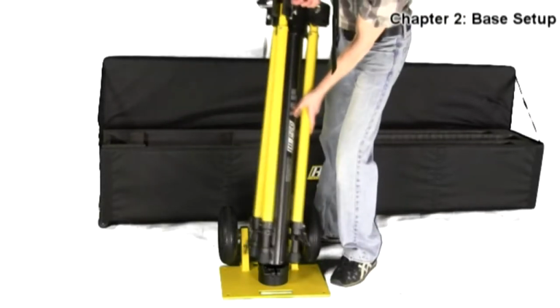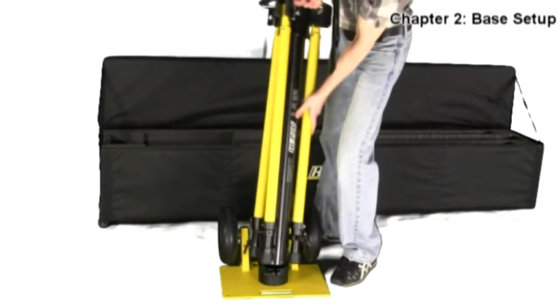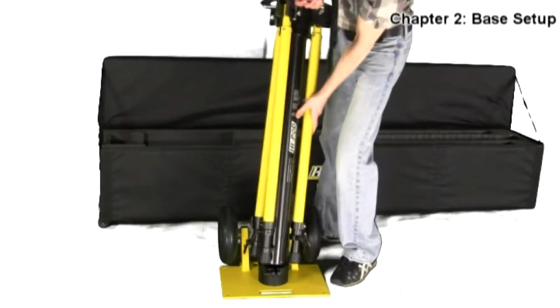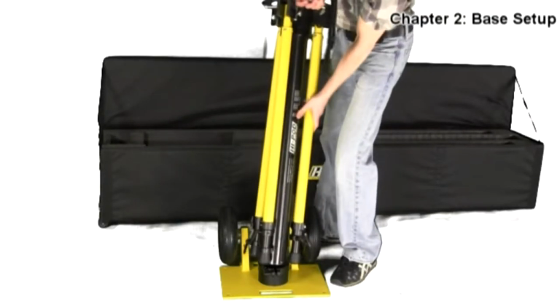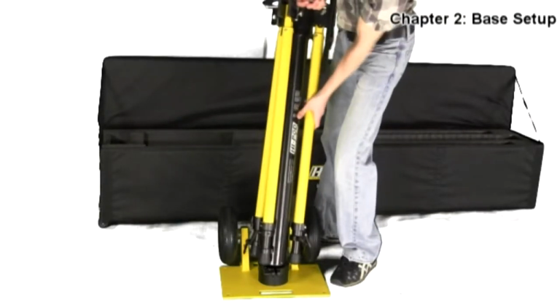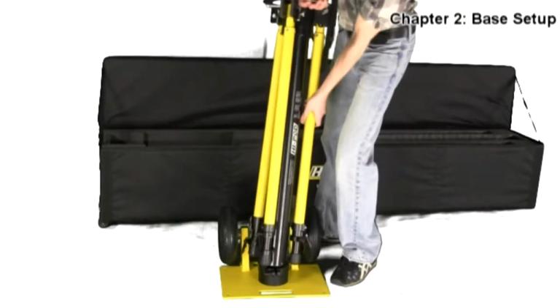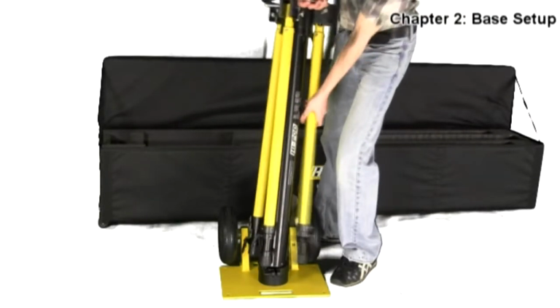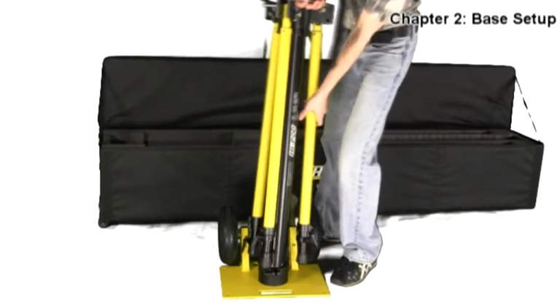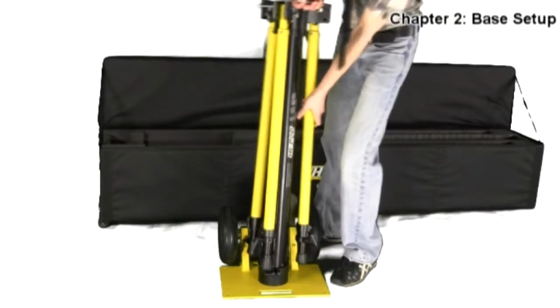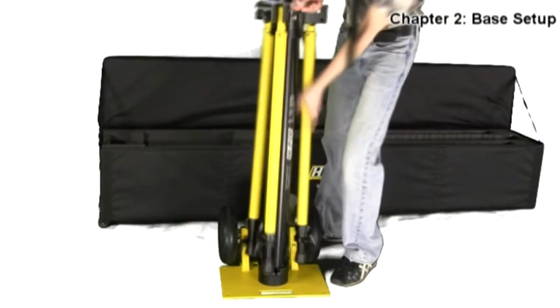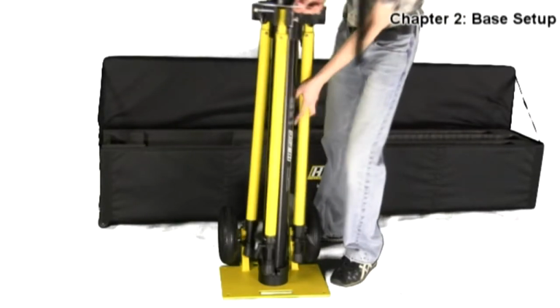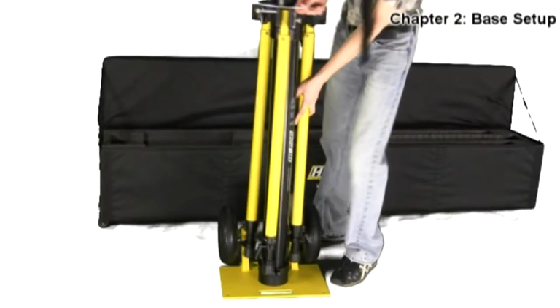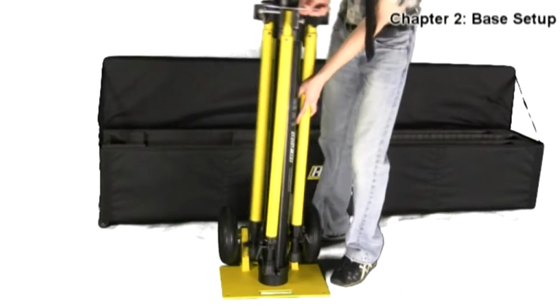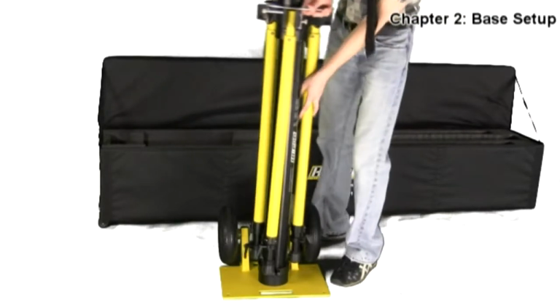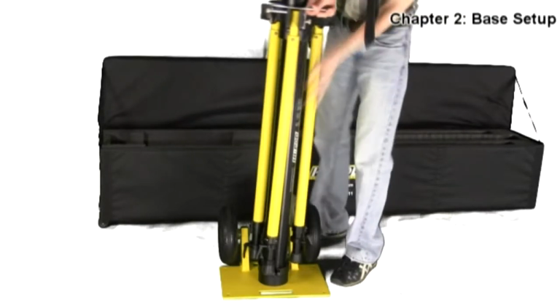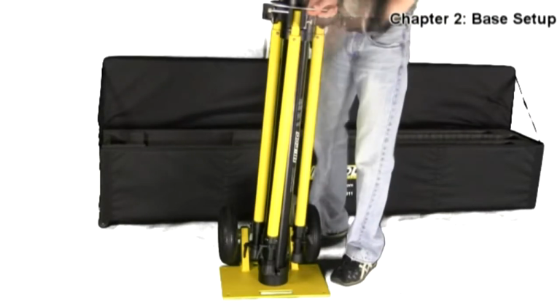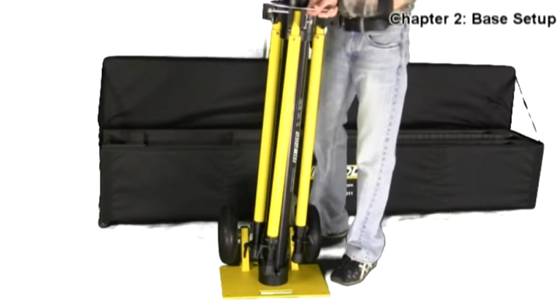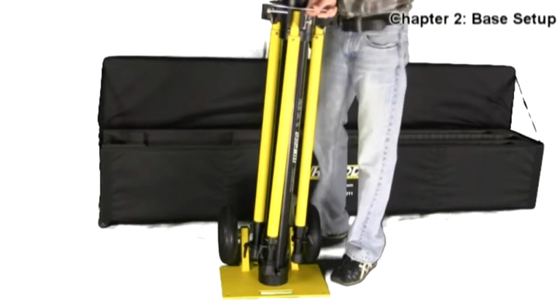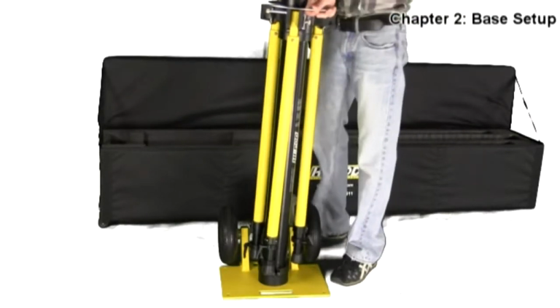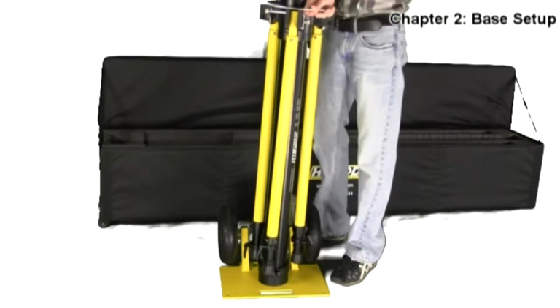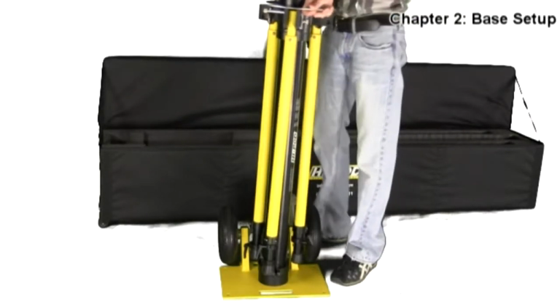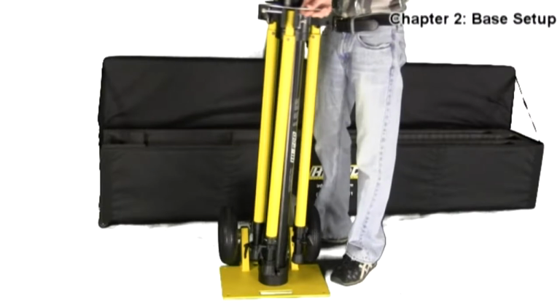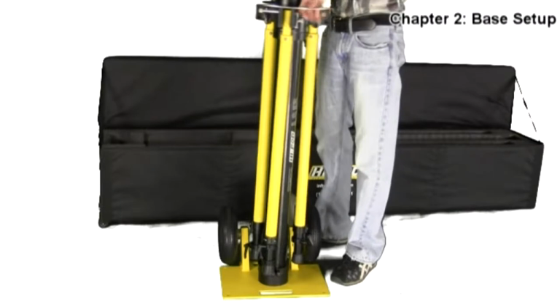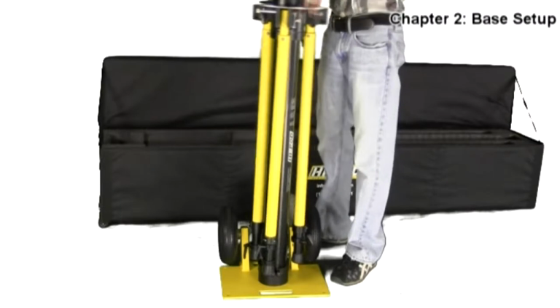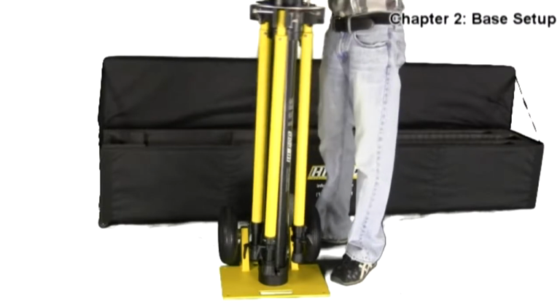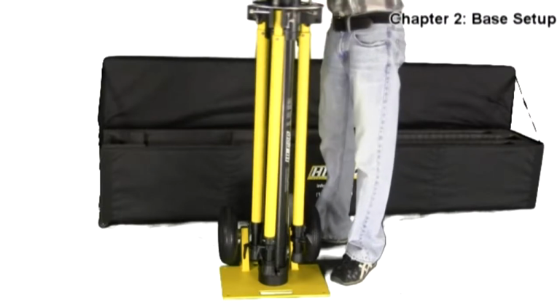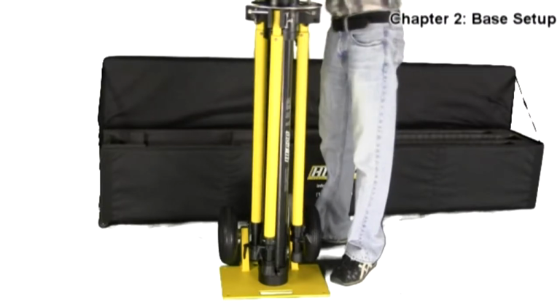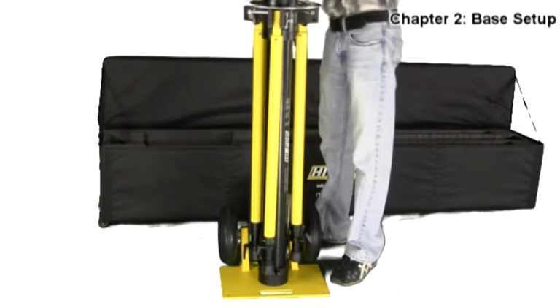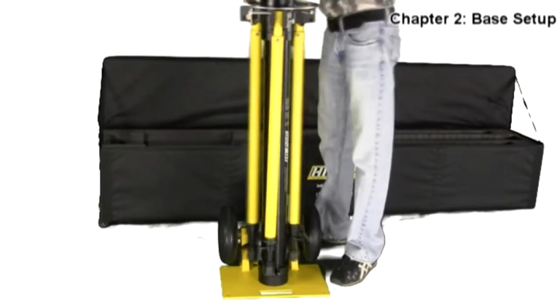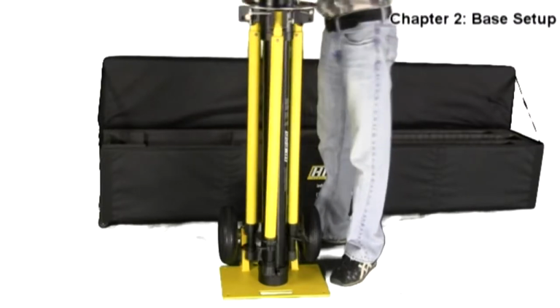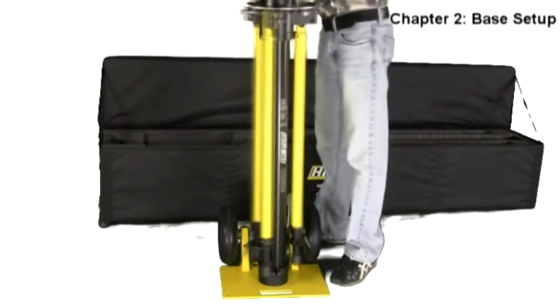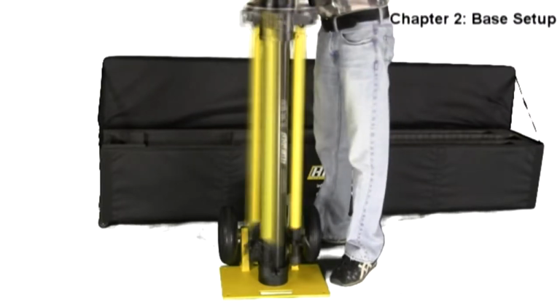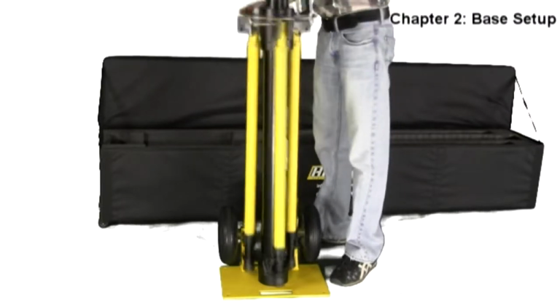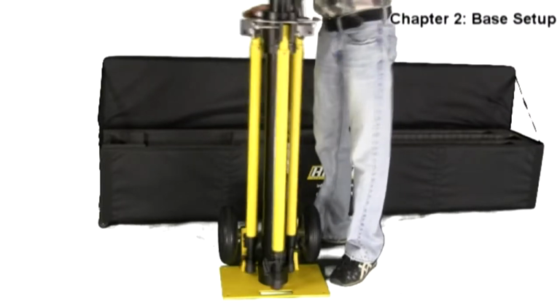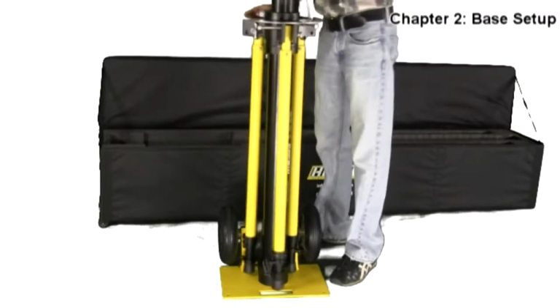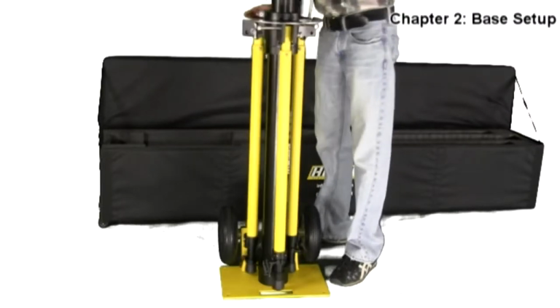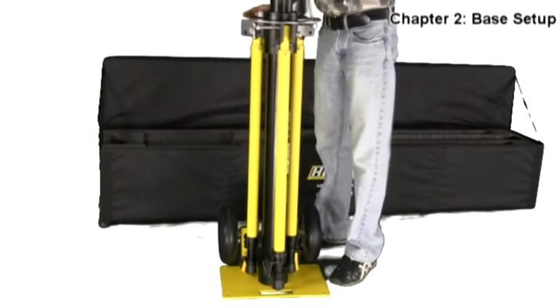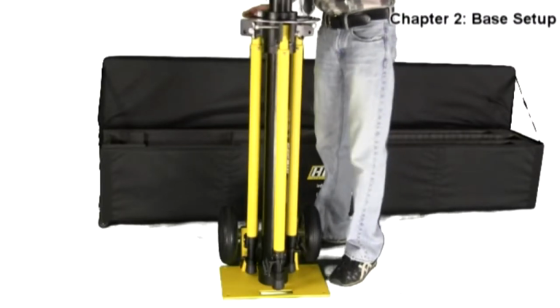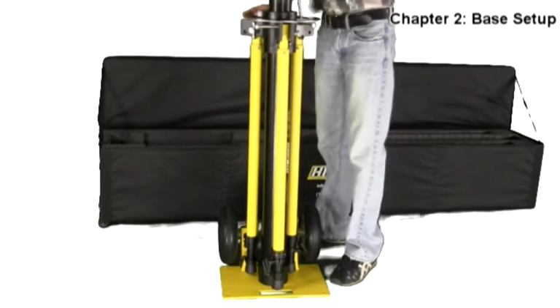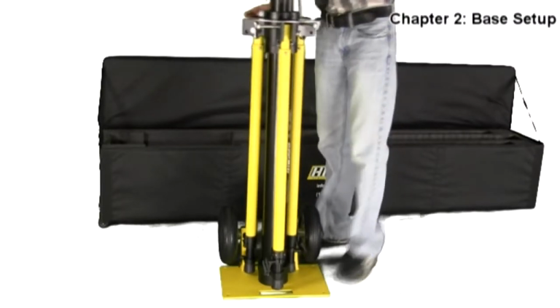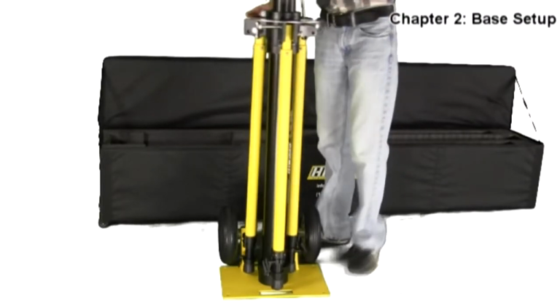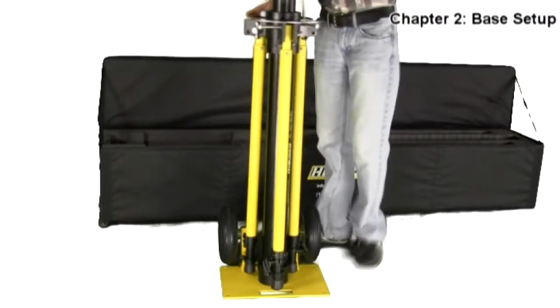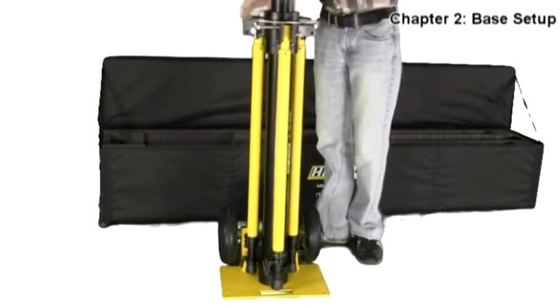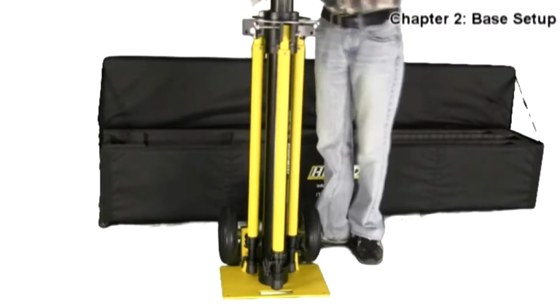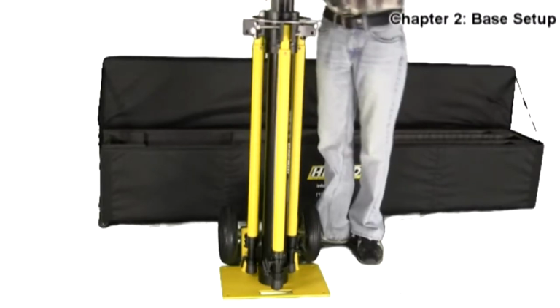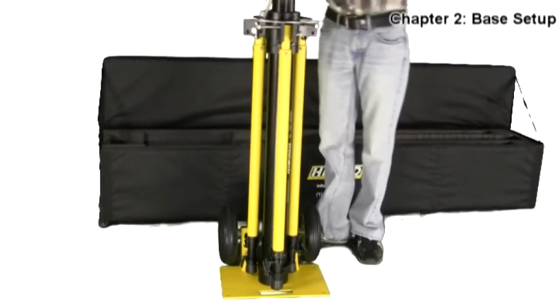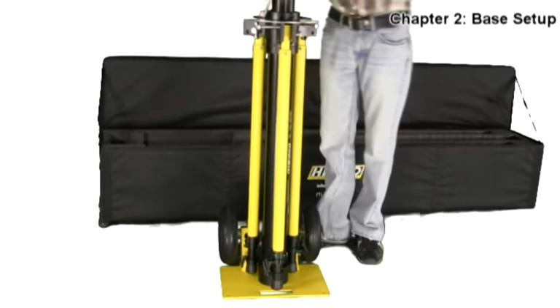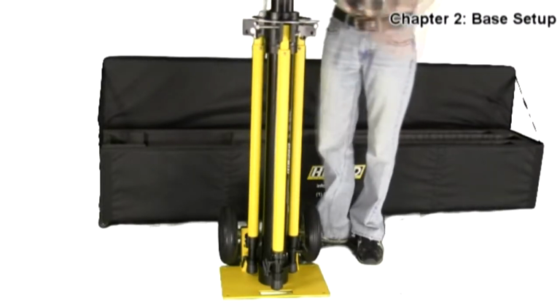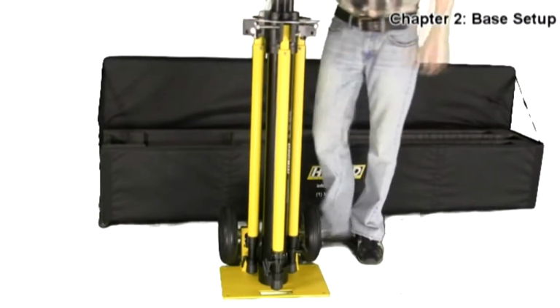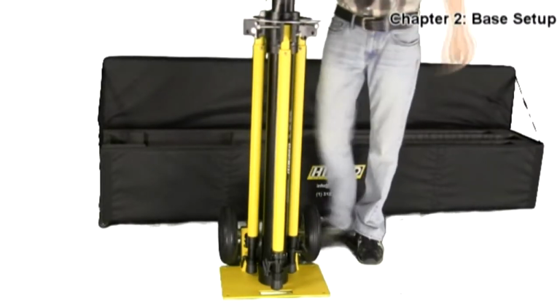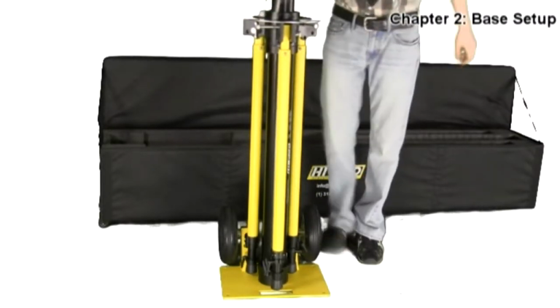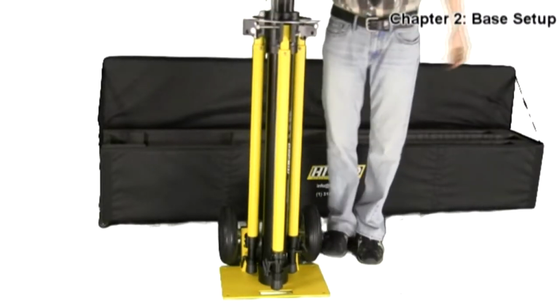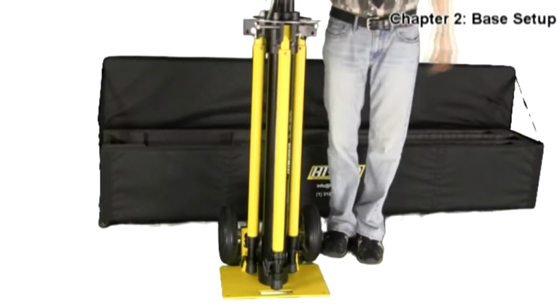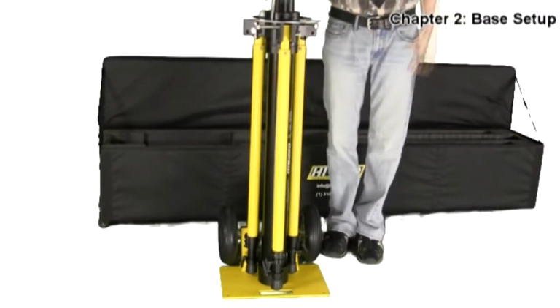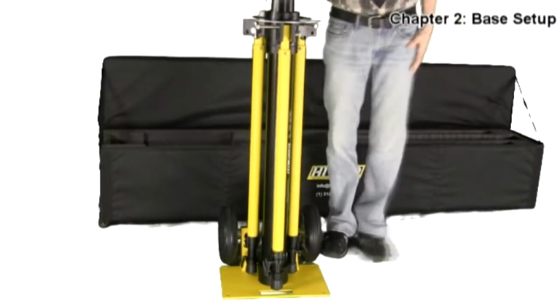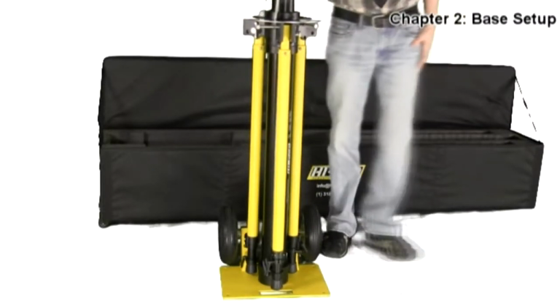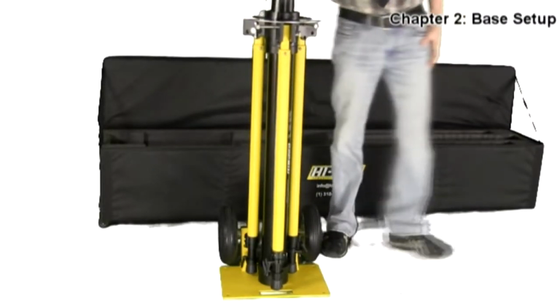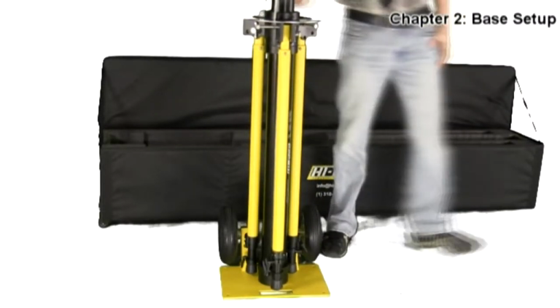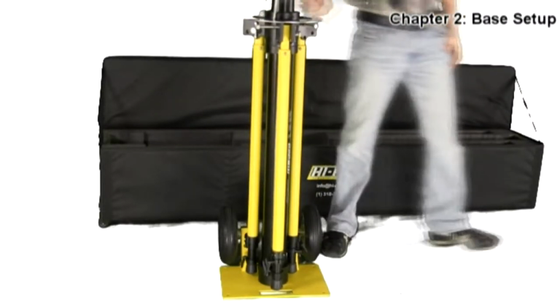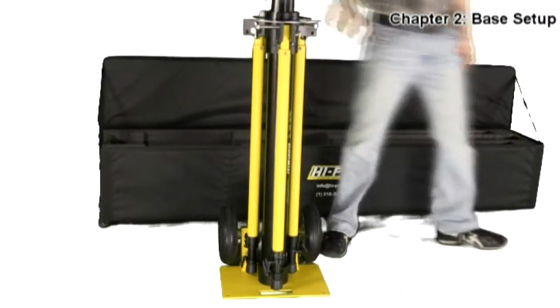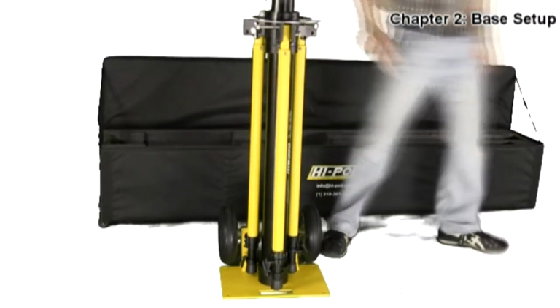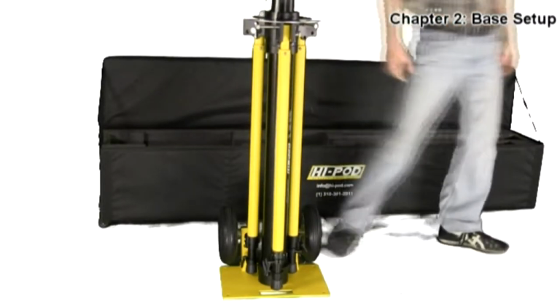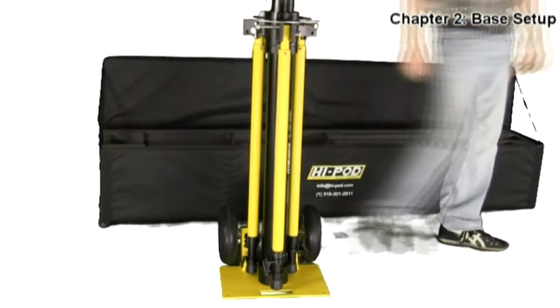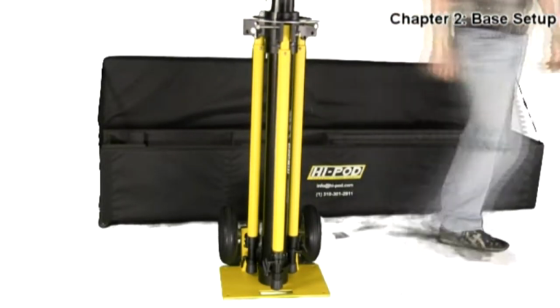You will see in the next portion of this video that on the base plate there is a ratchet that must be unlocked to receive the base and tubes.